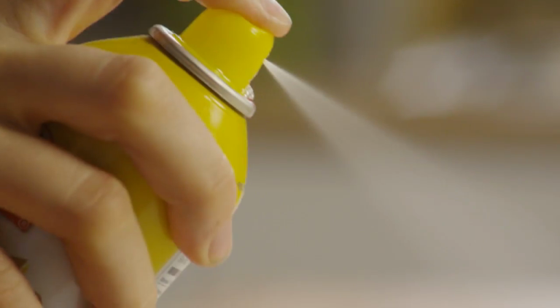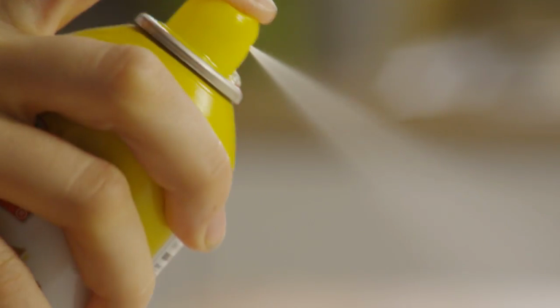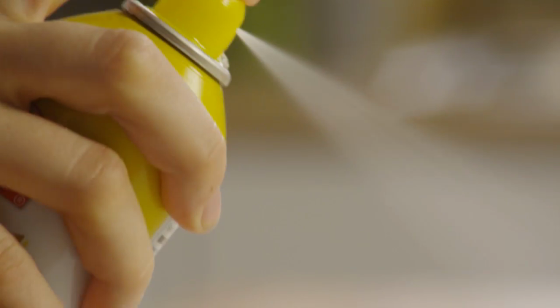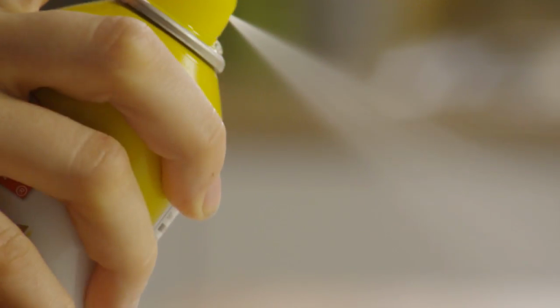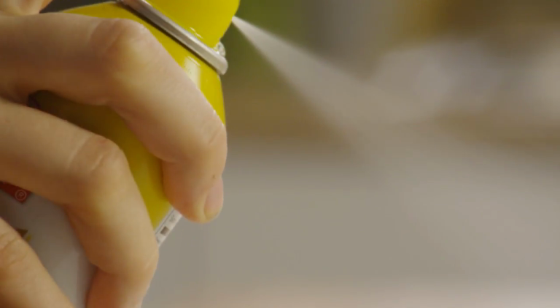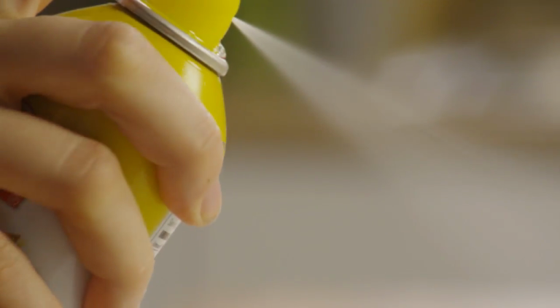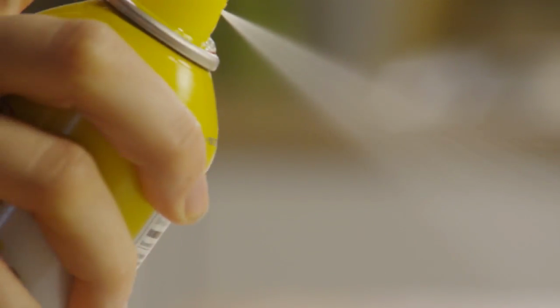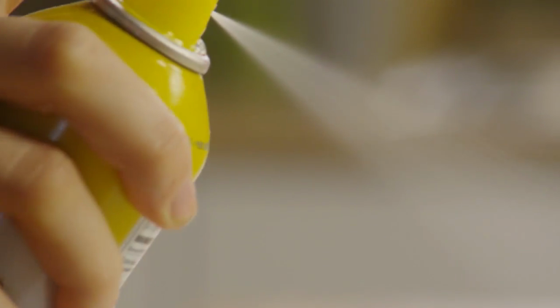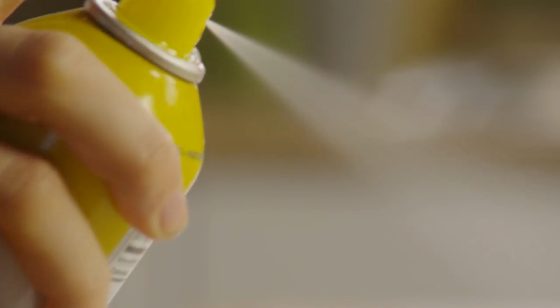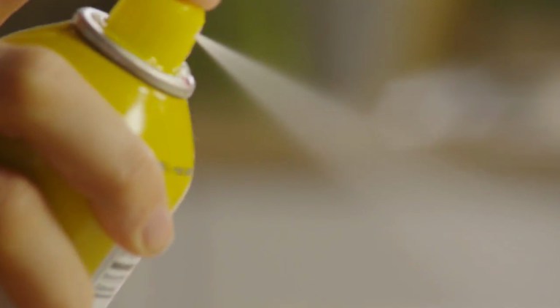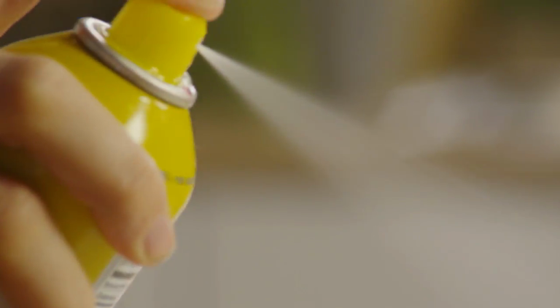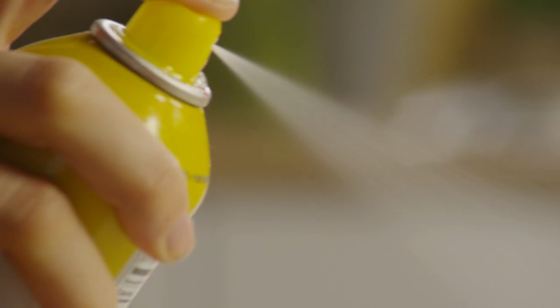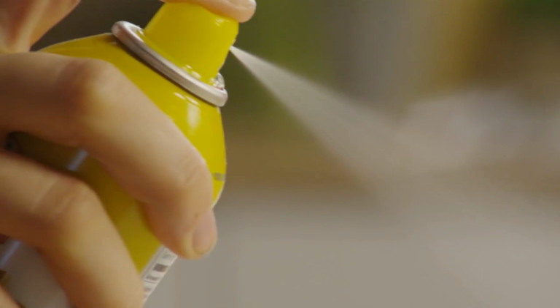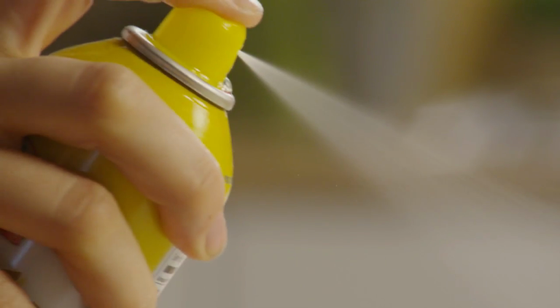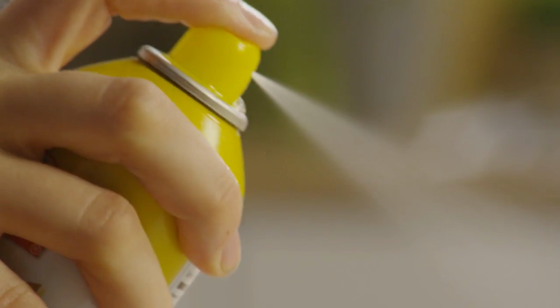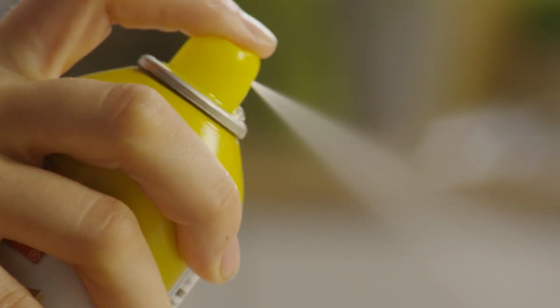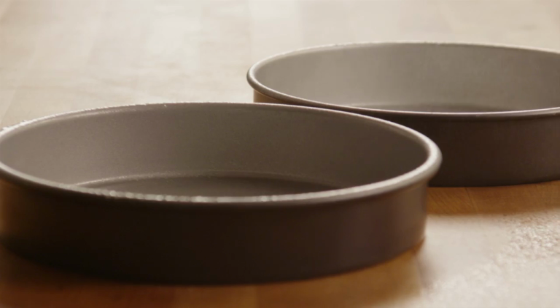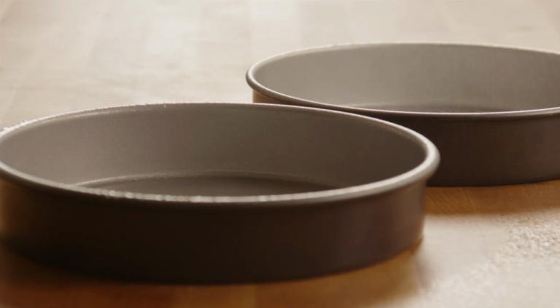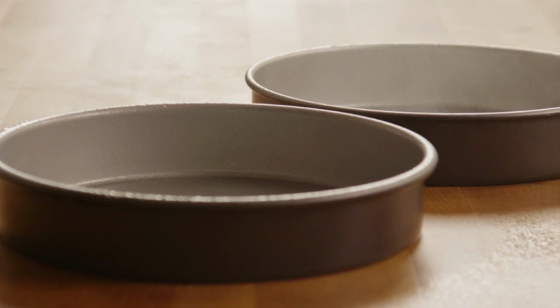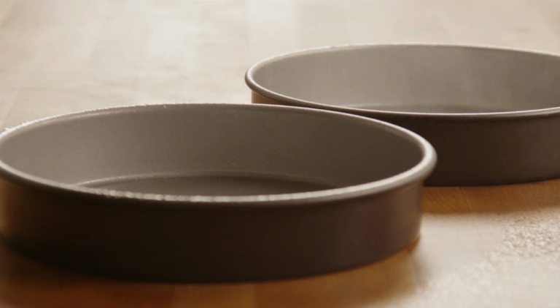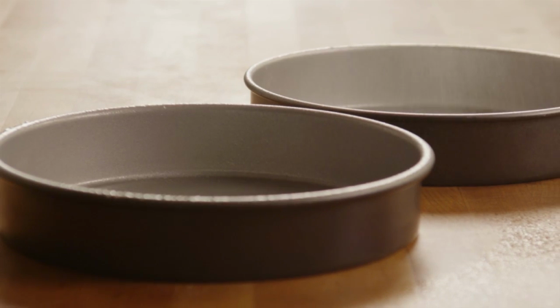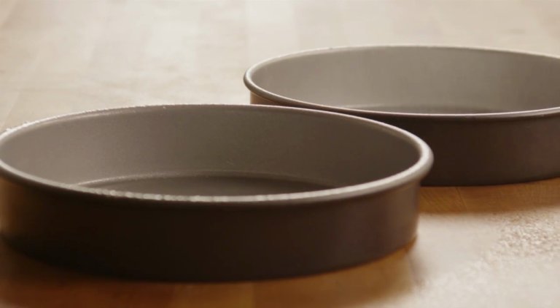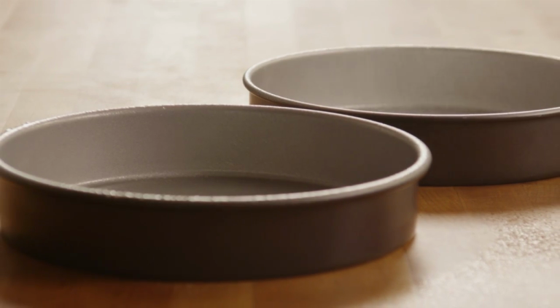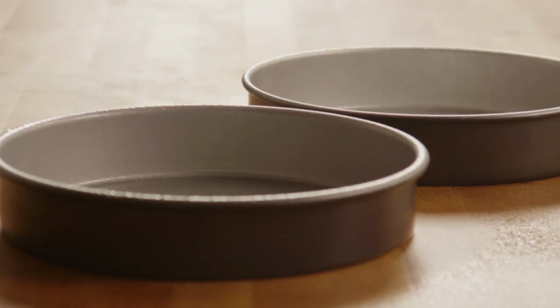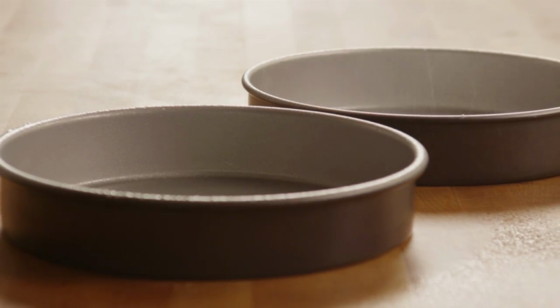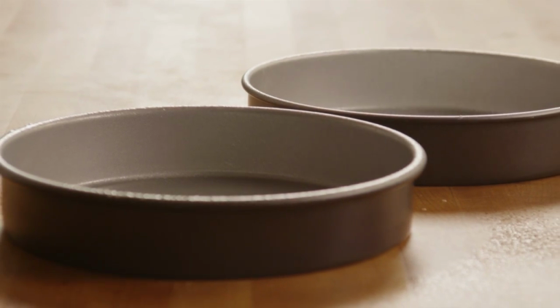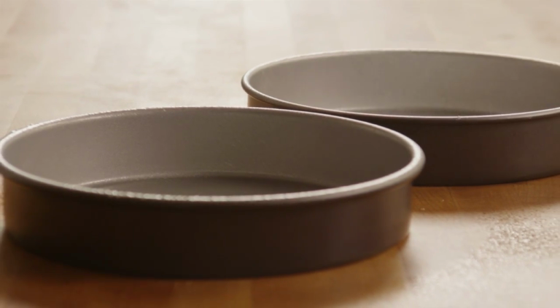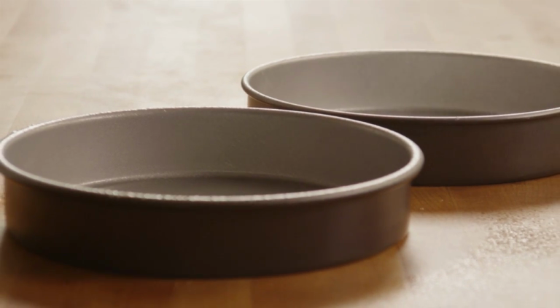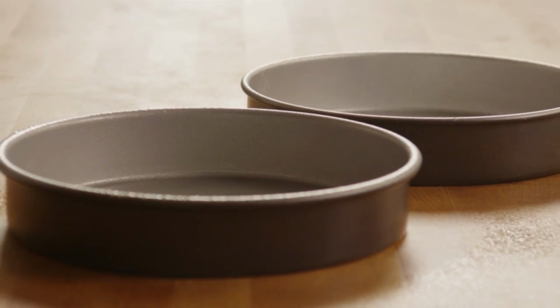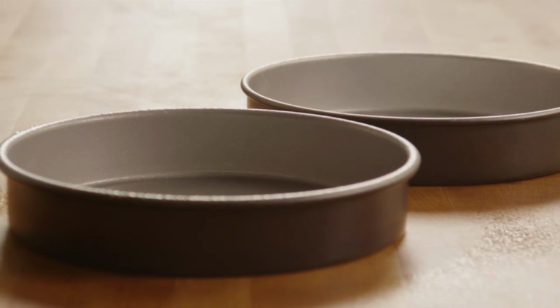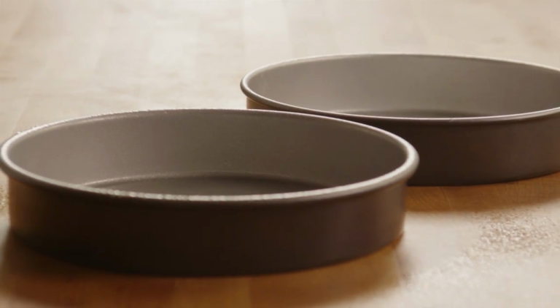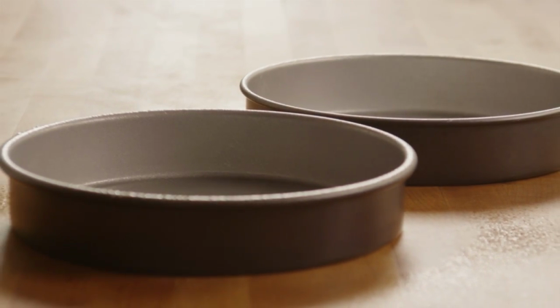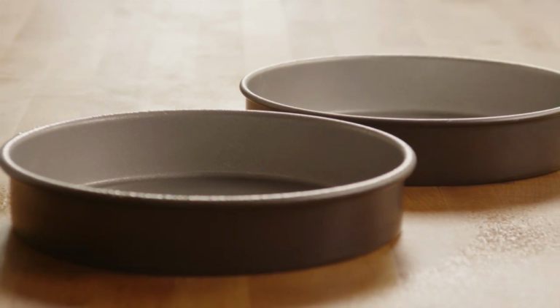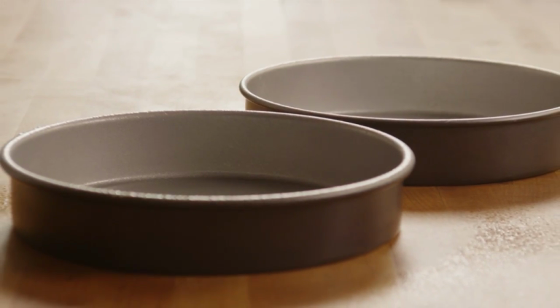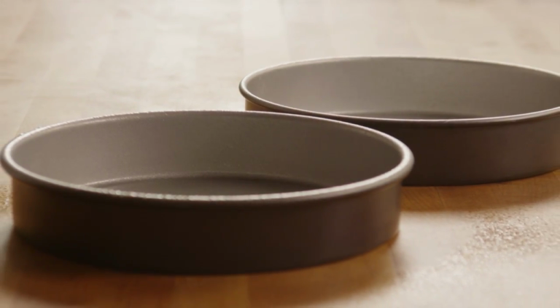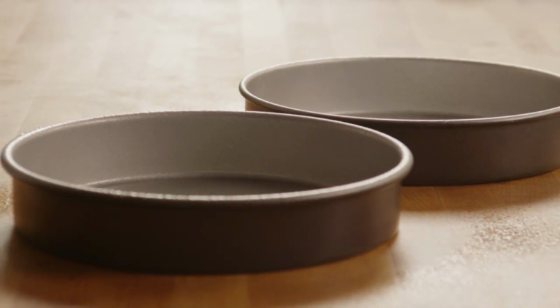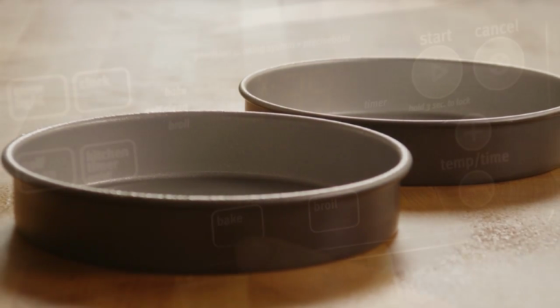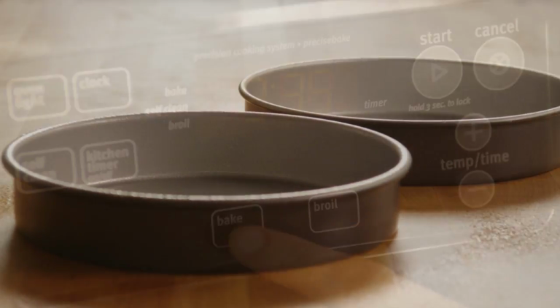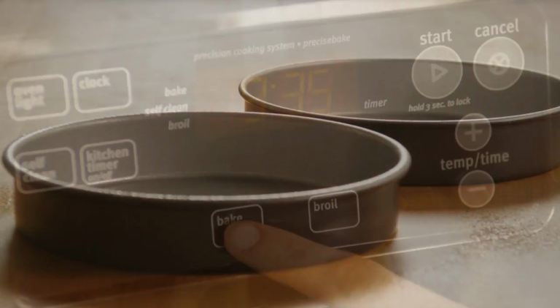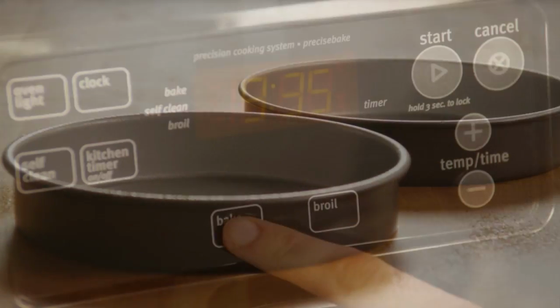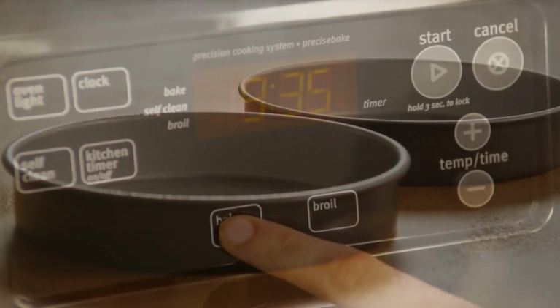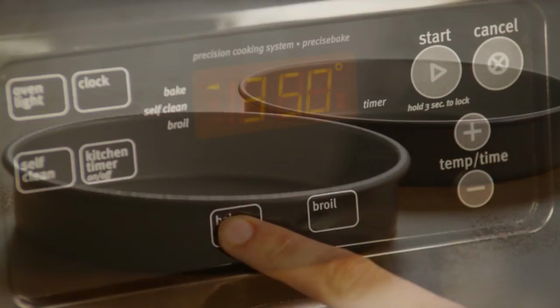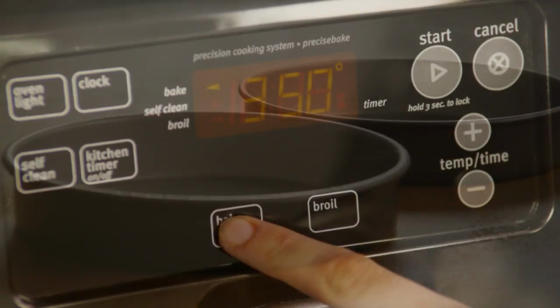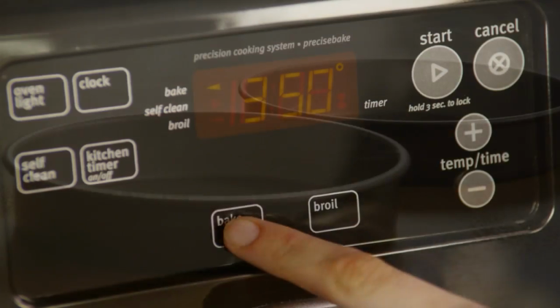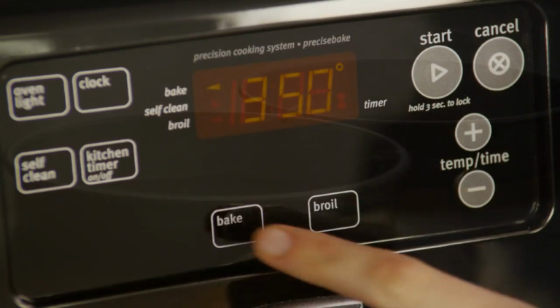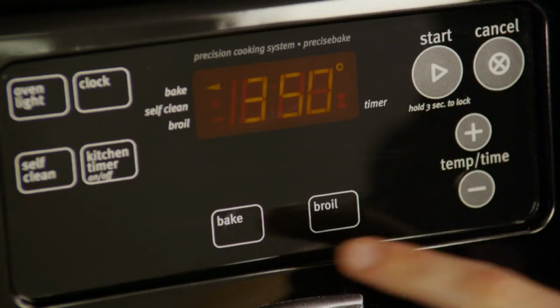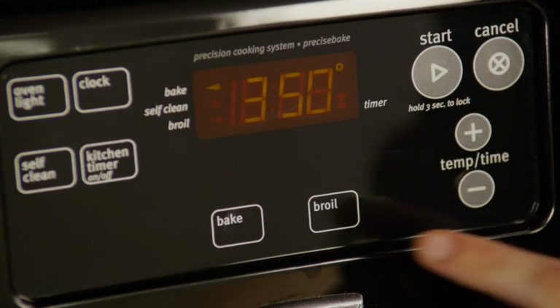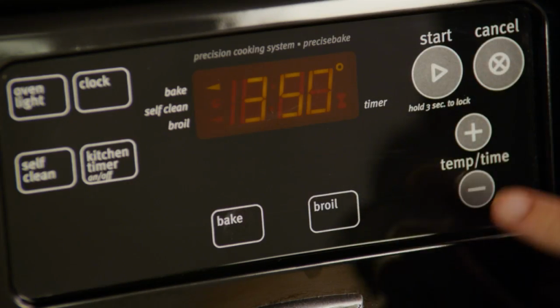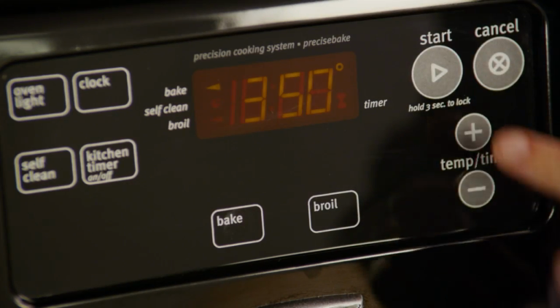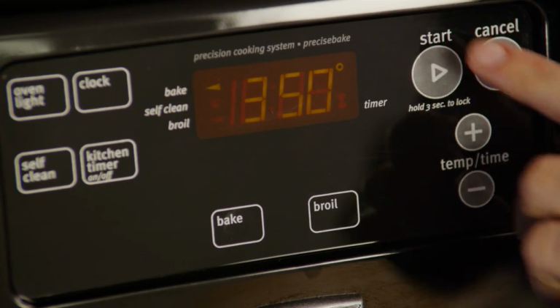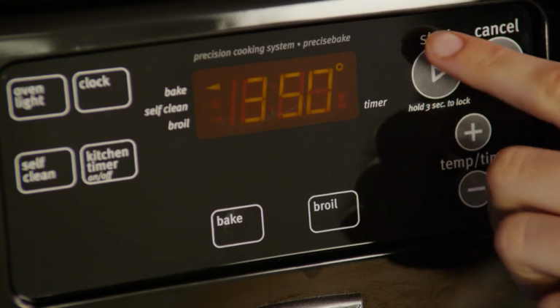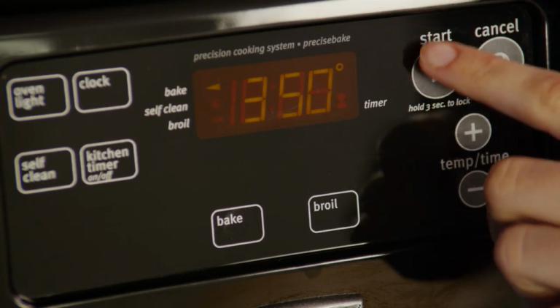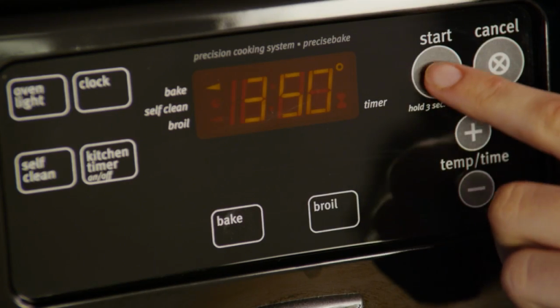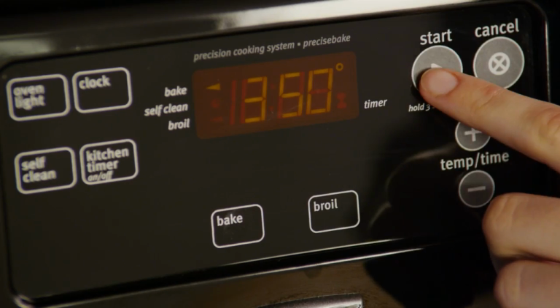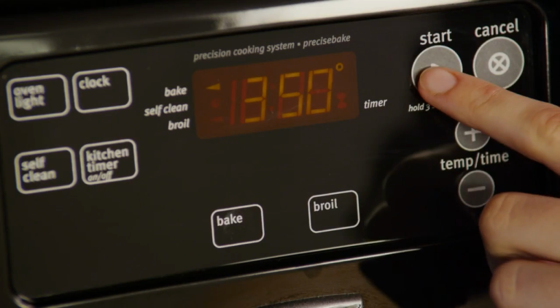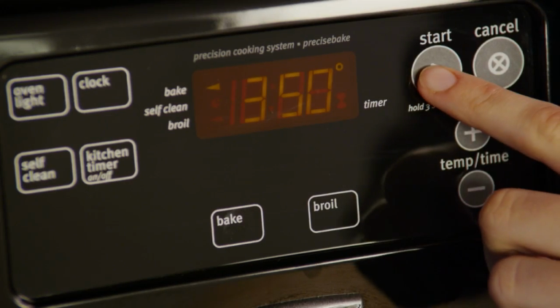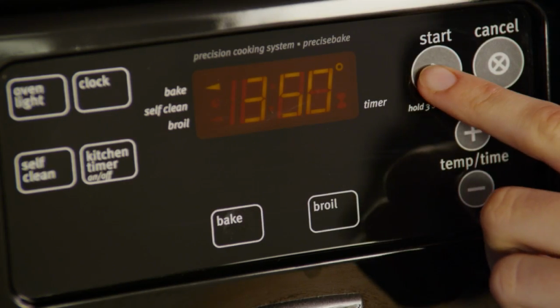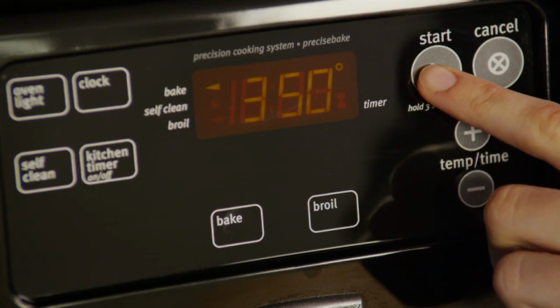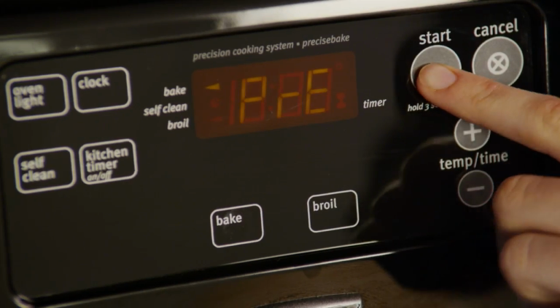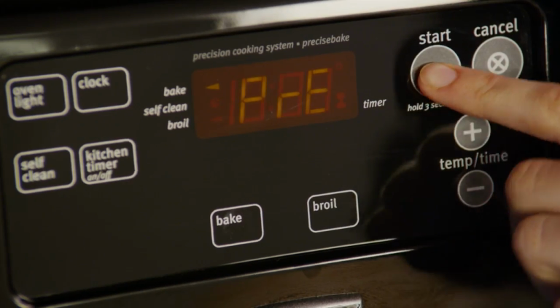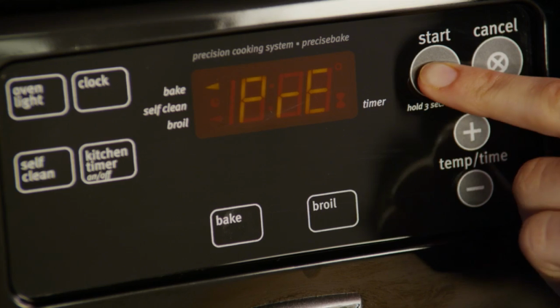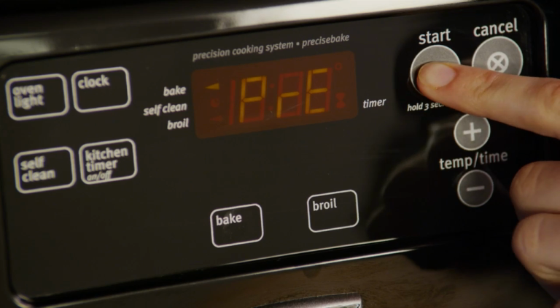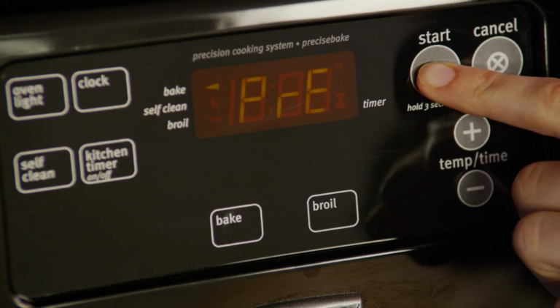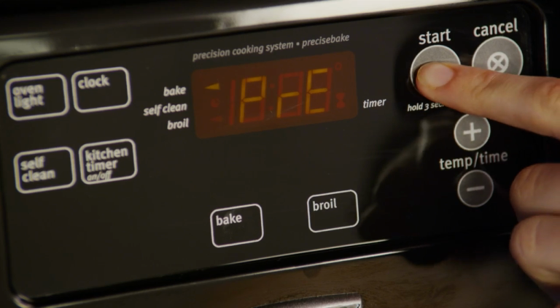Begin by greasing two 9-inch round pans. Preheat the oven to 350 degrees.